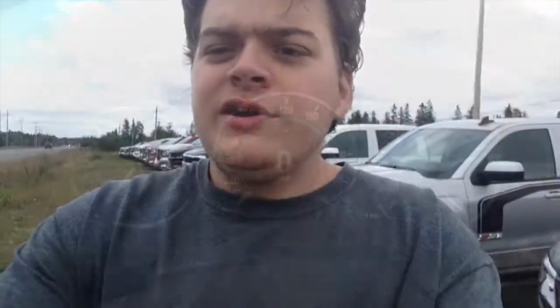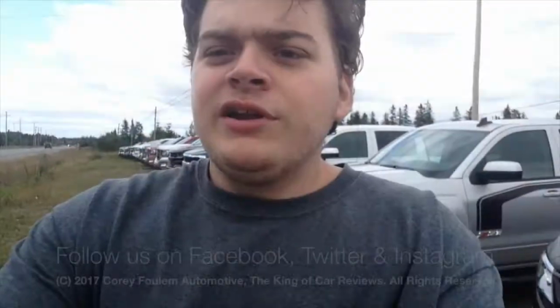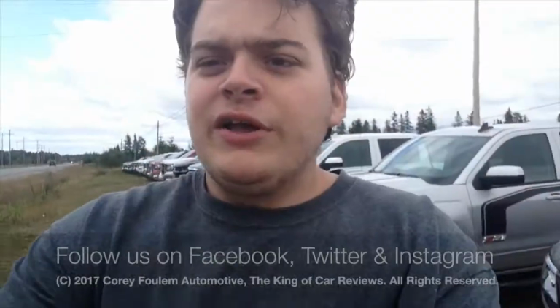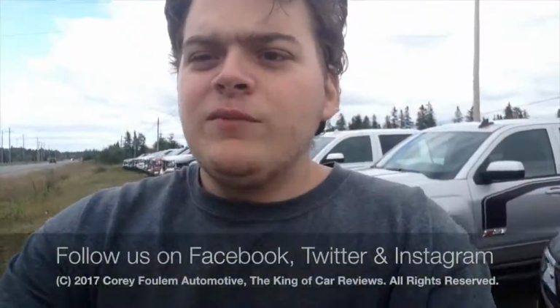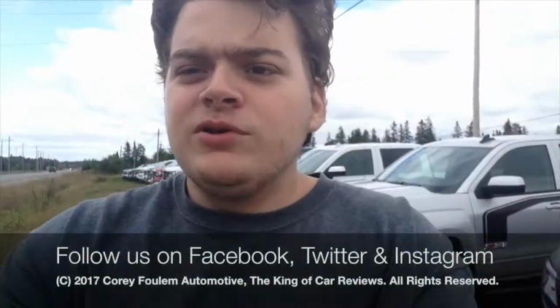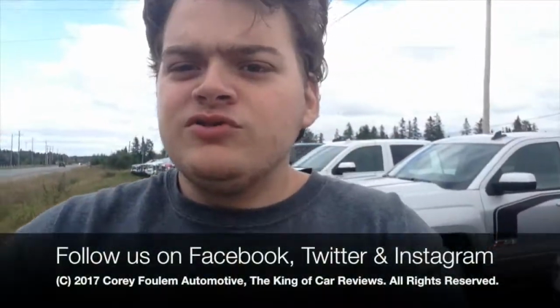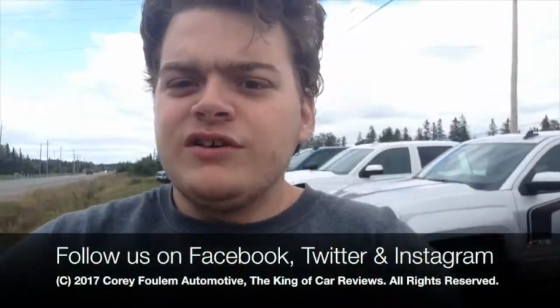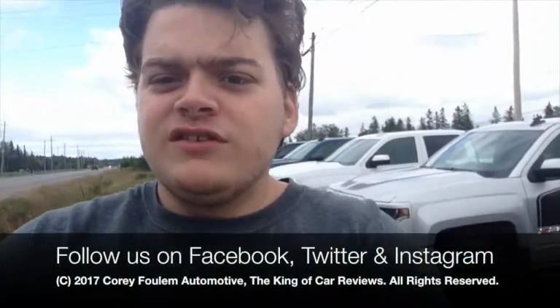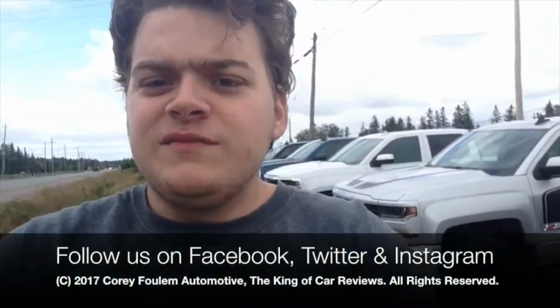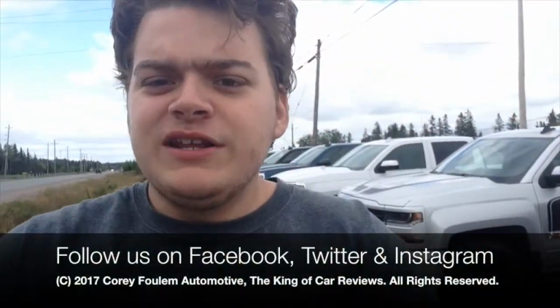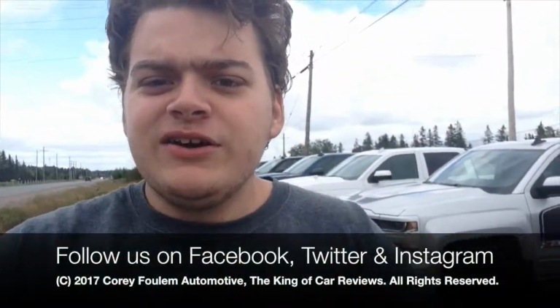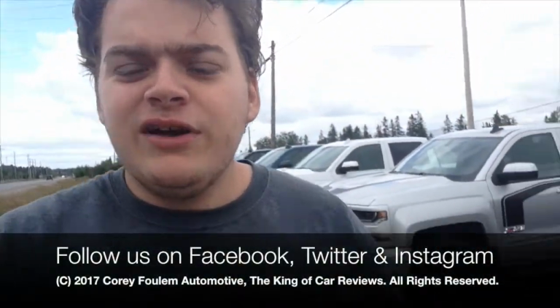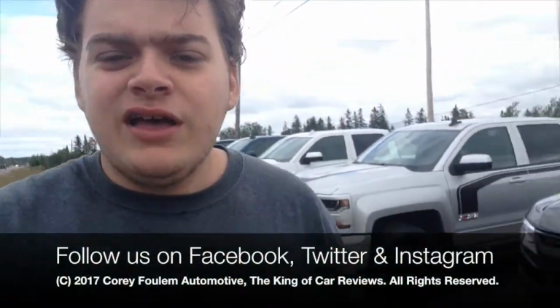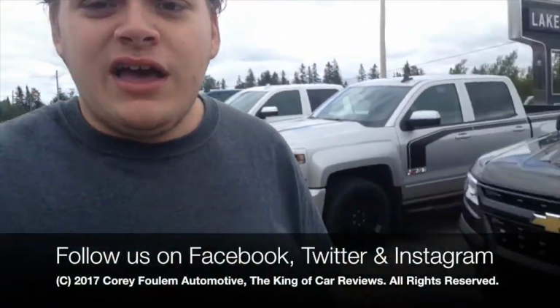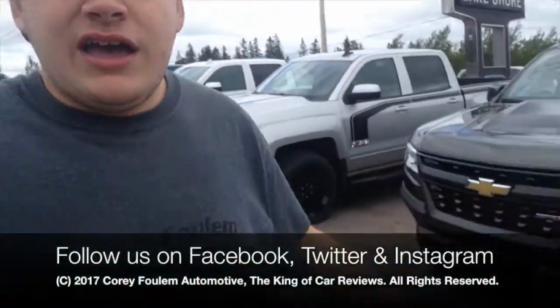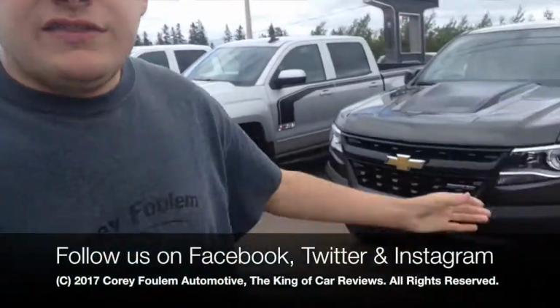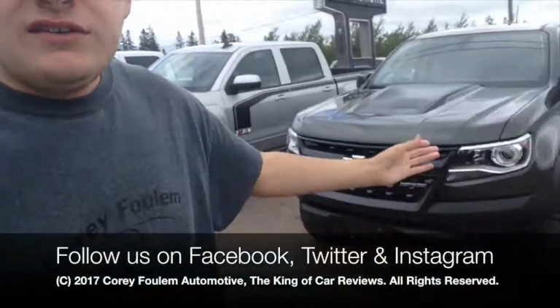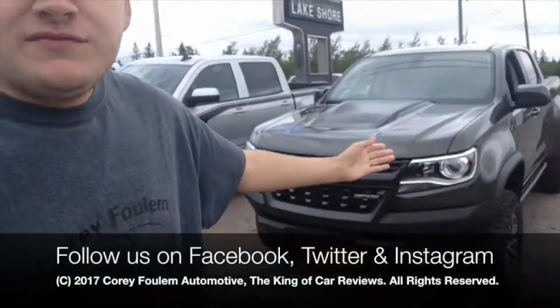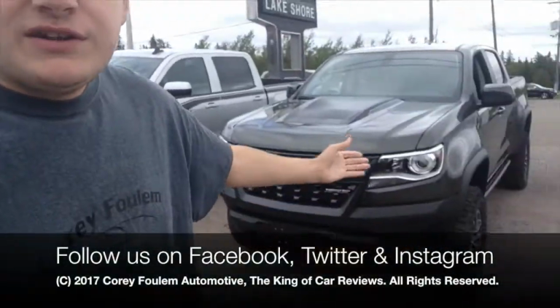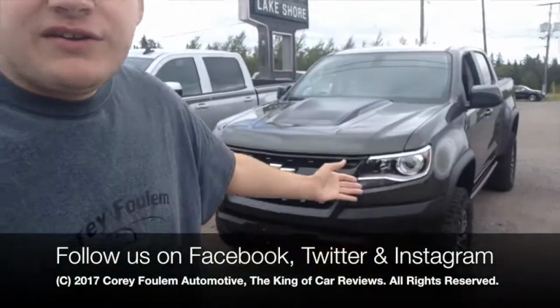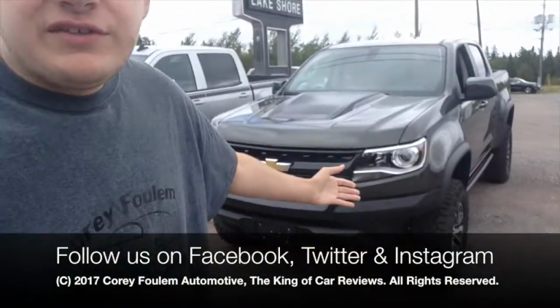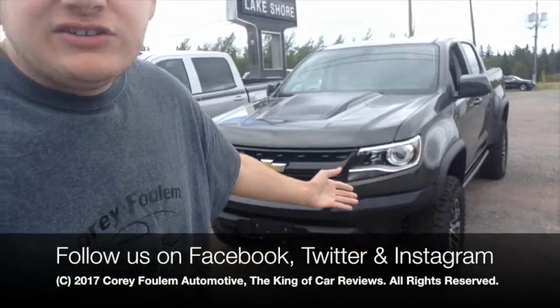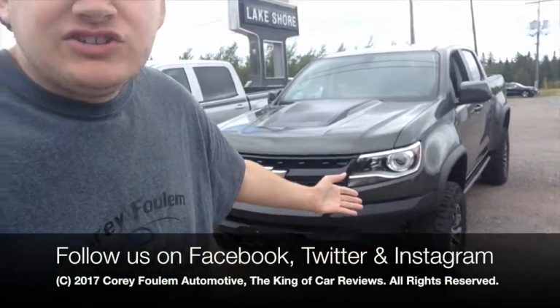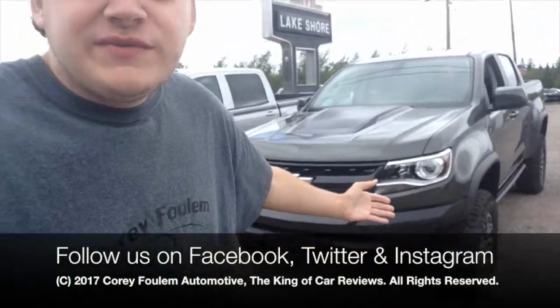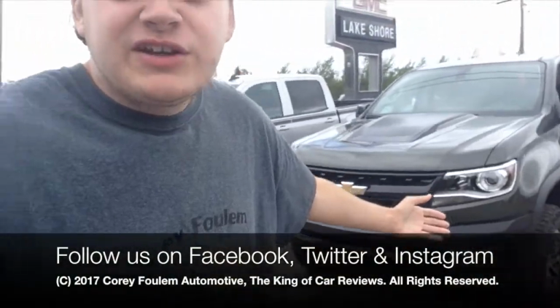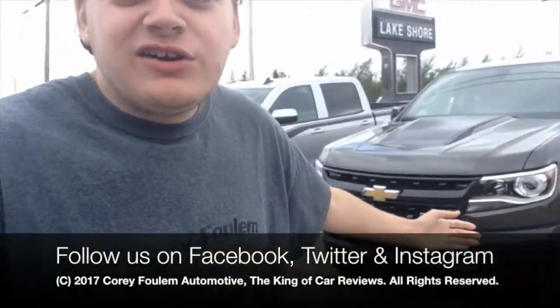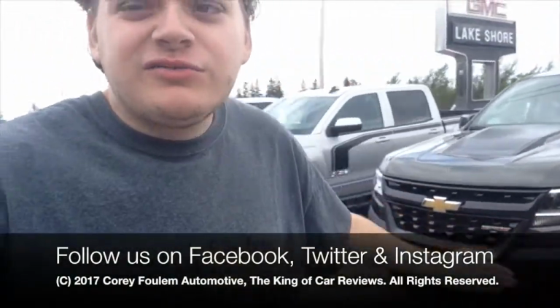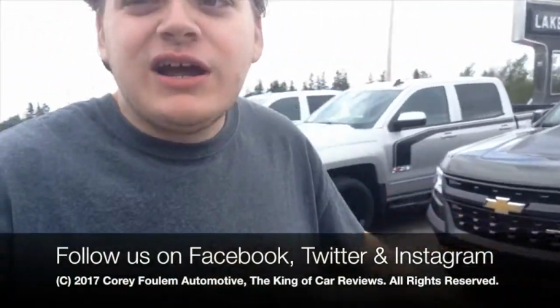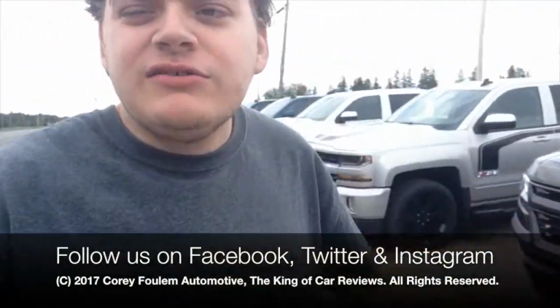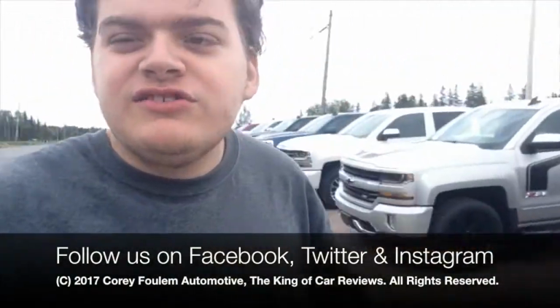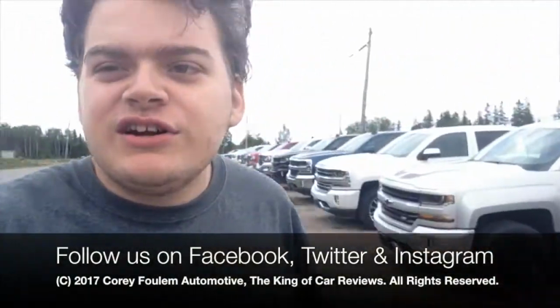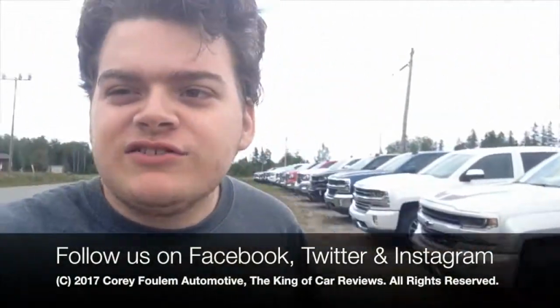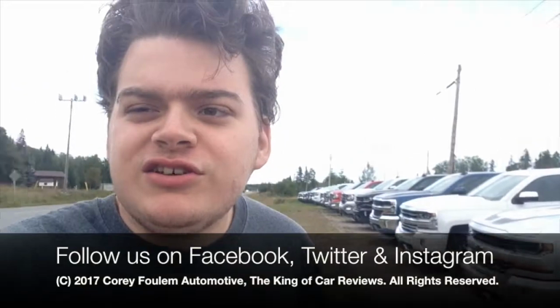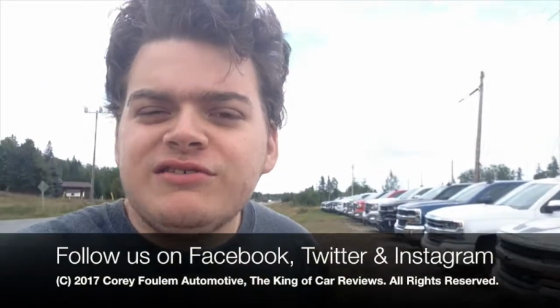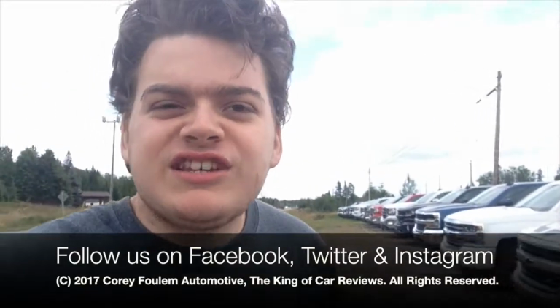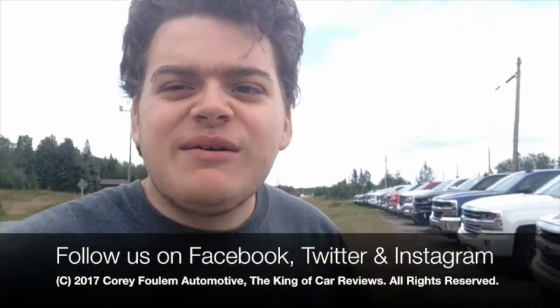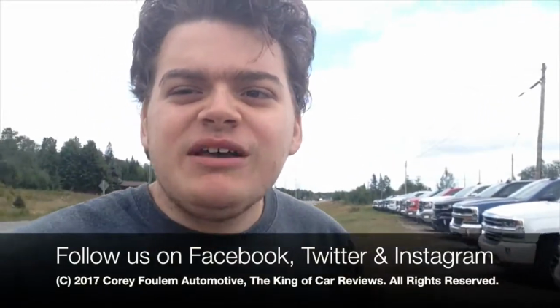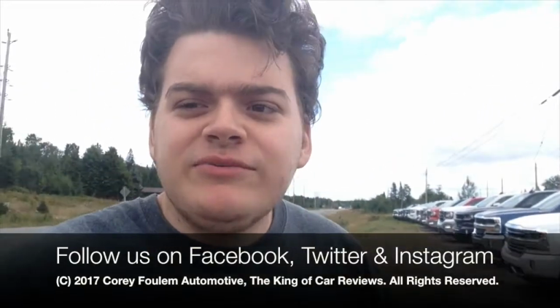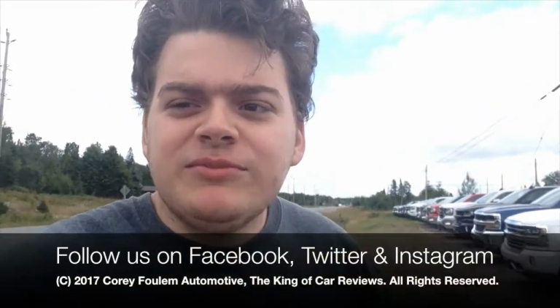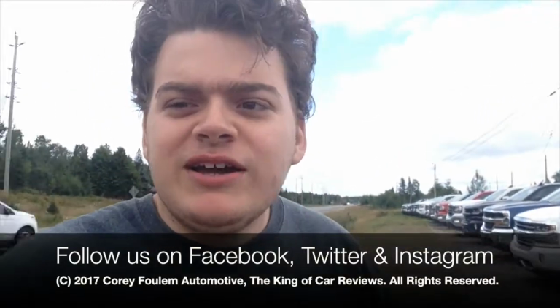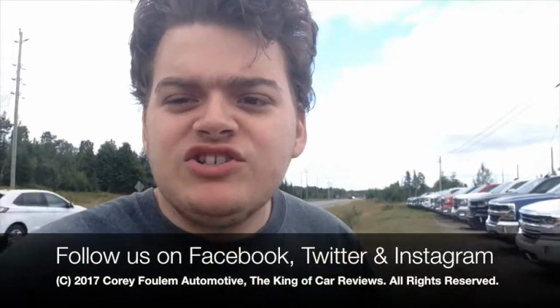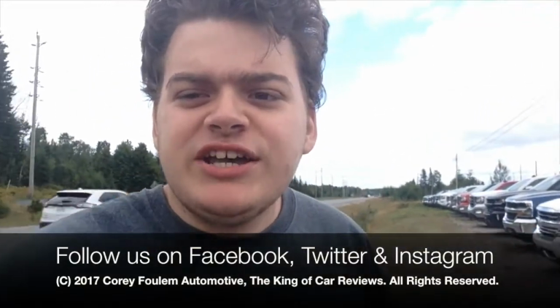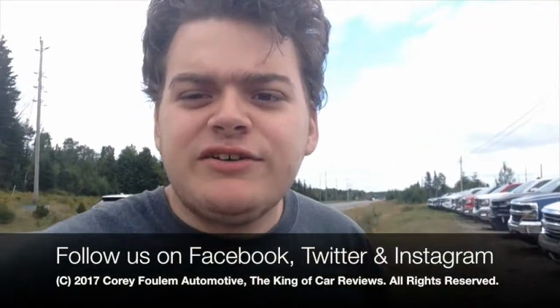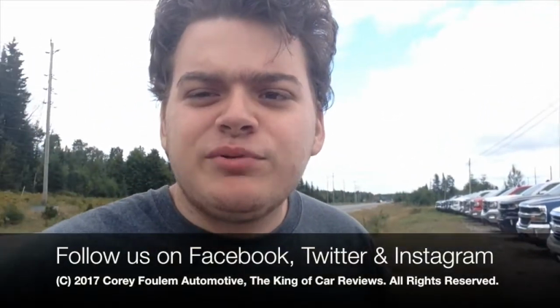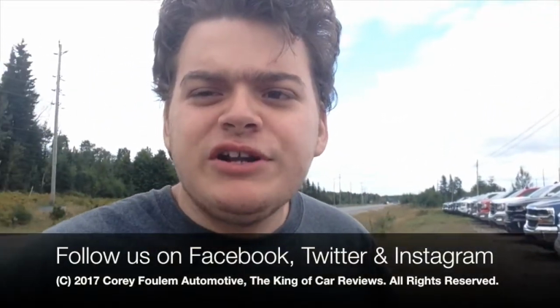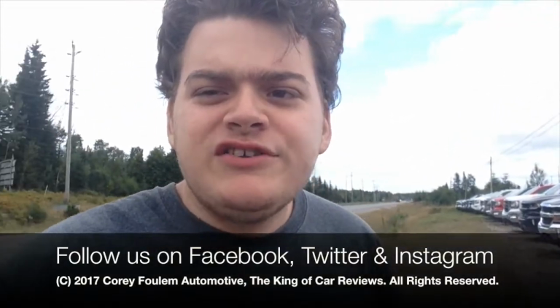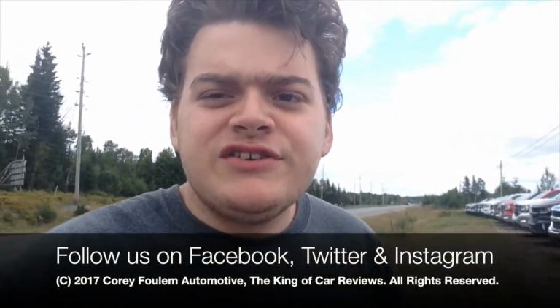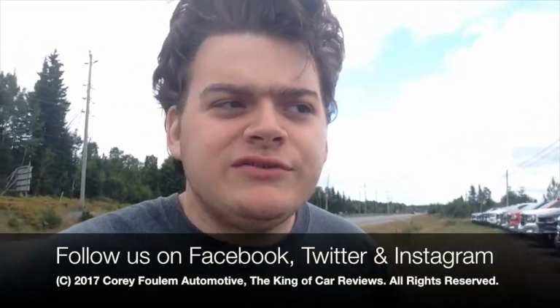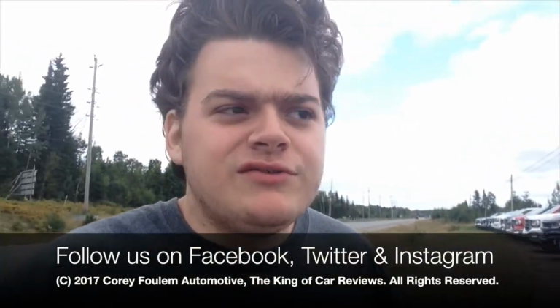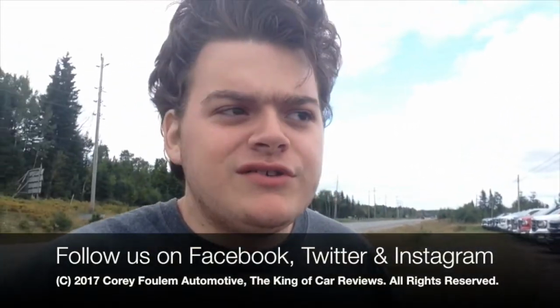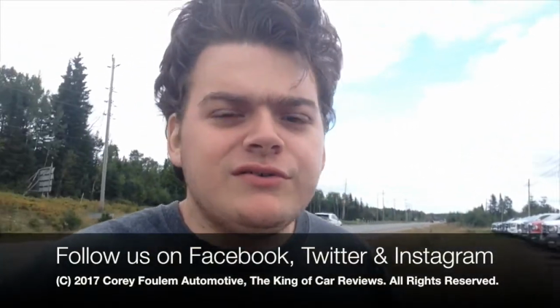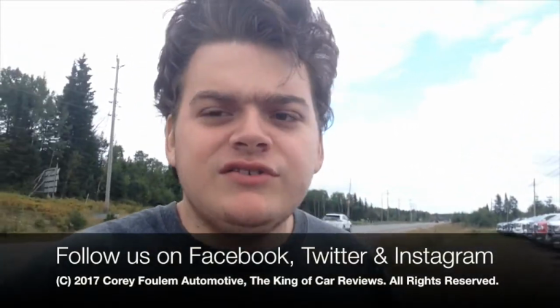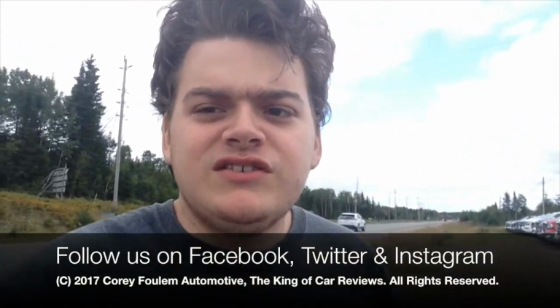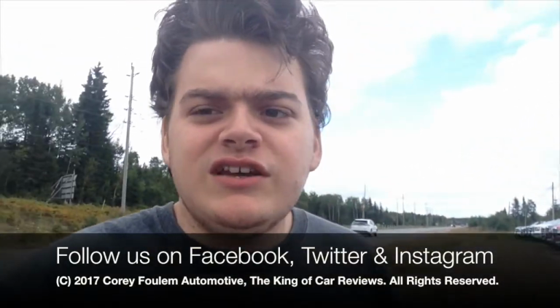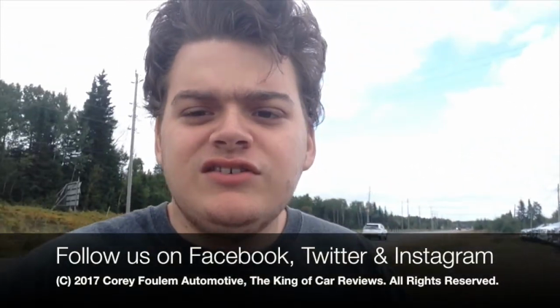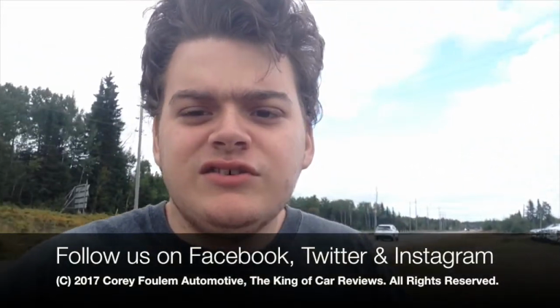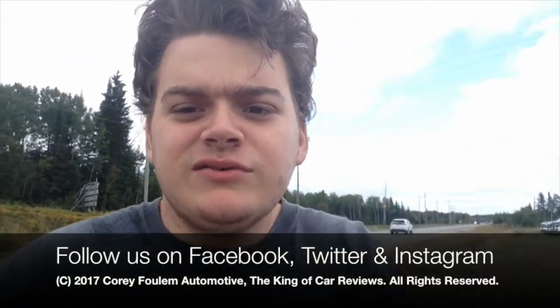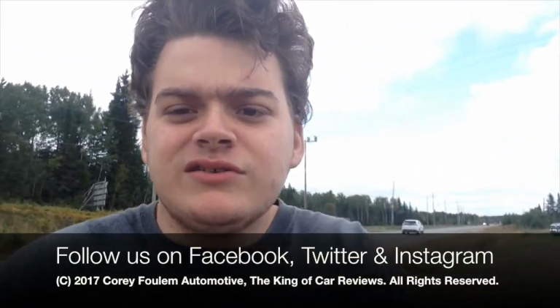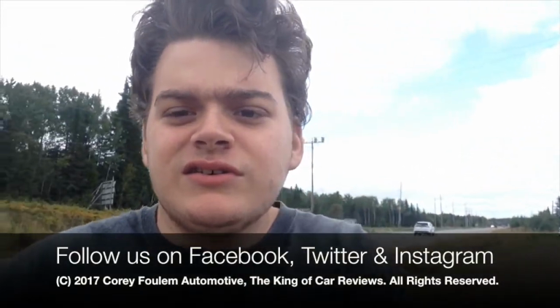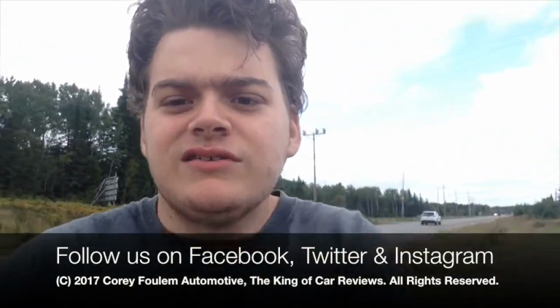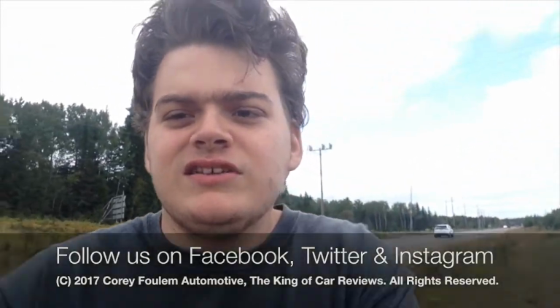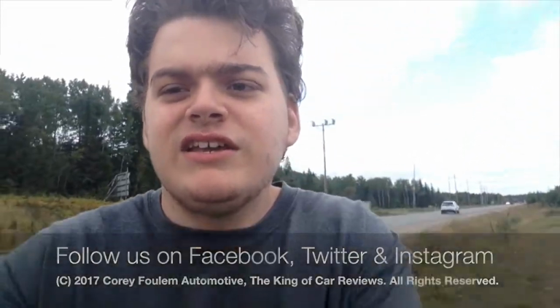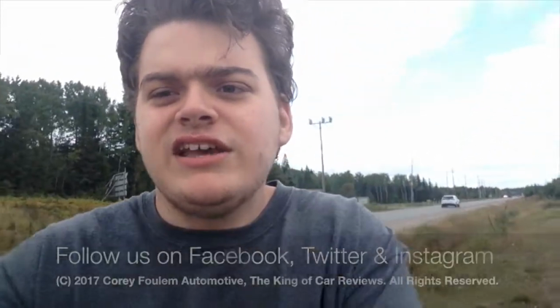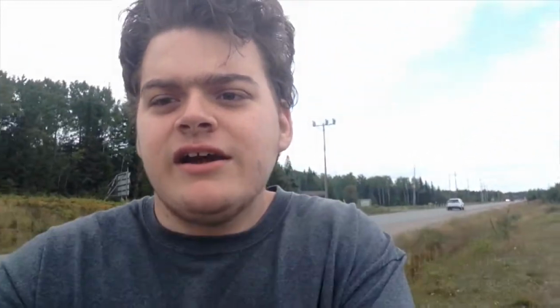Well everyone, I hope you enjoyed this video. And this video of that Chevy Colorado ZR2 is coming up to my channel pretty soon. So stay tuned. Take care.